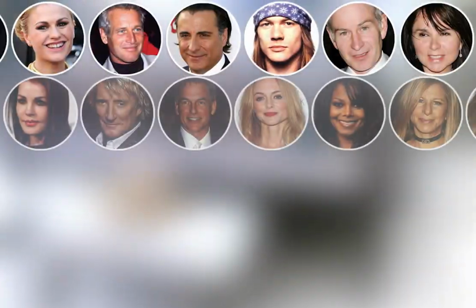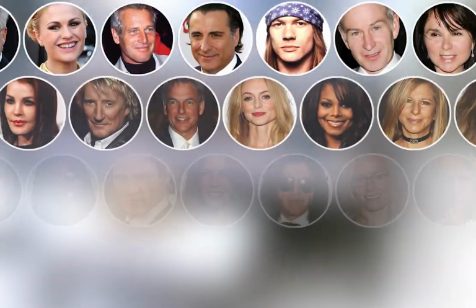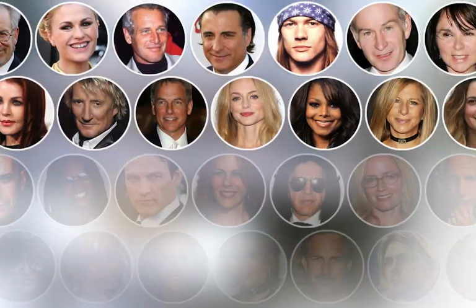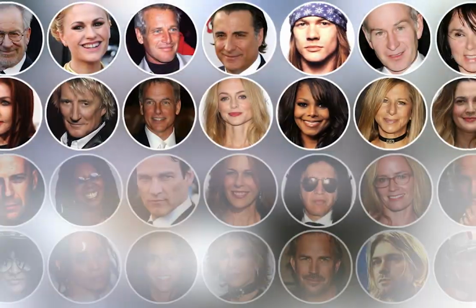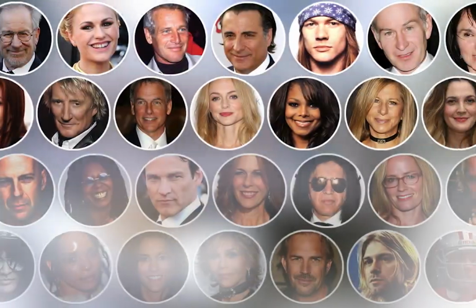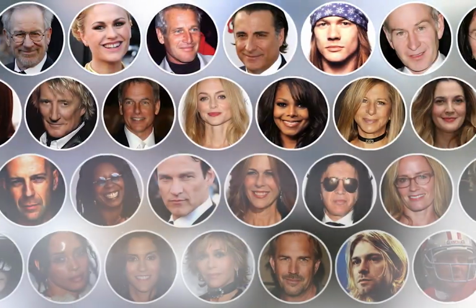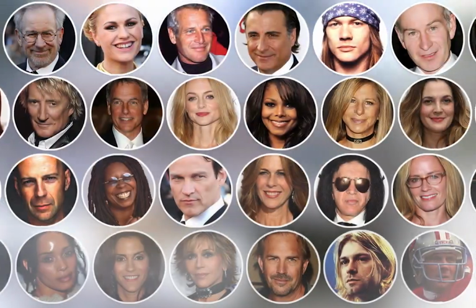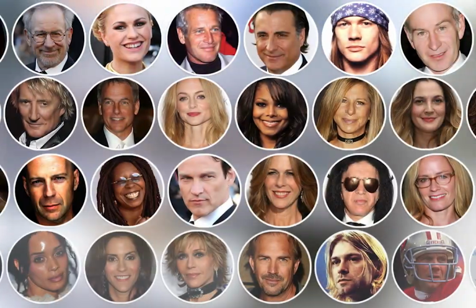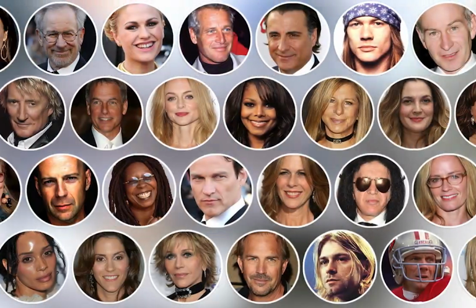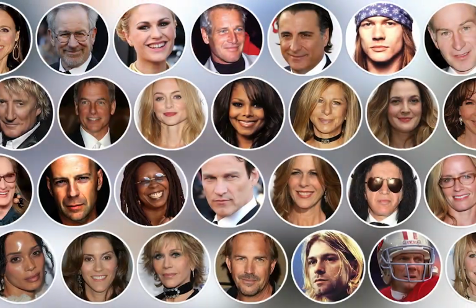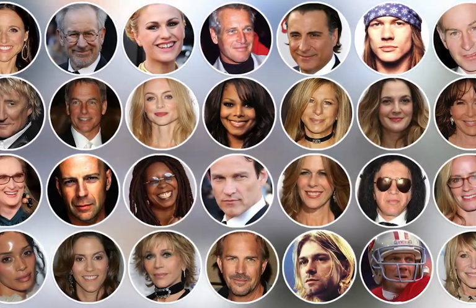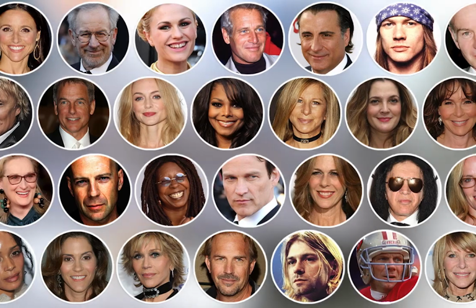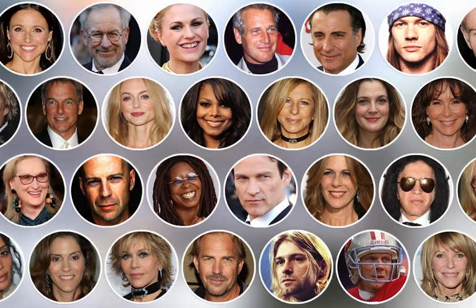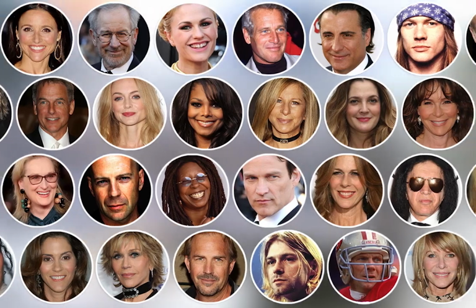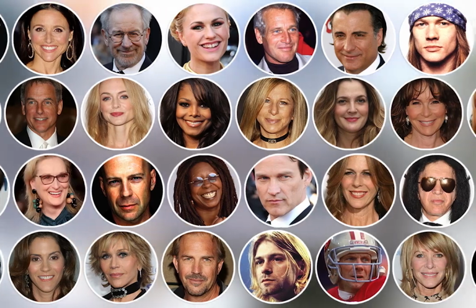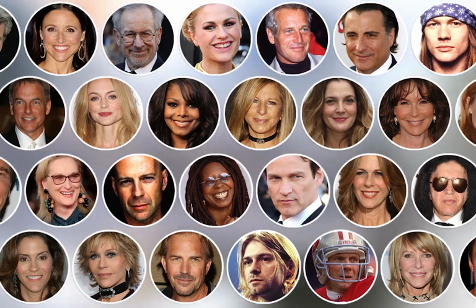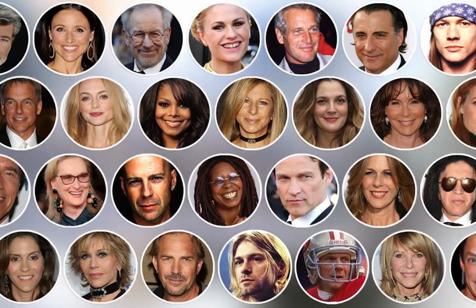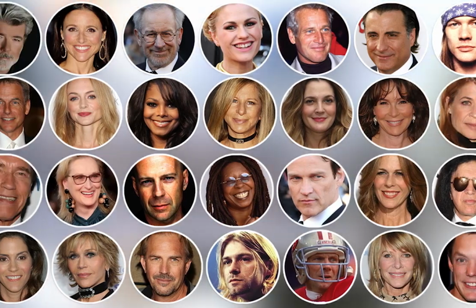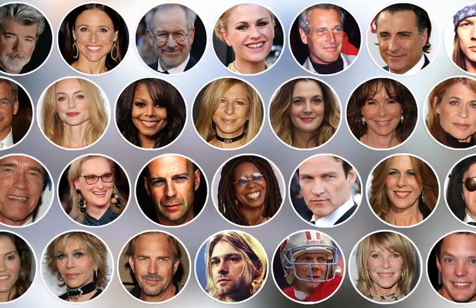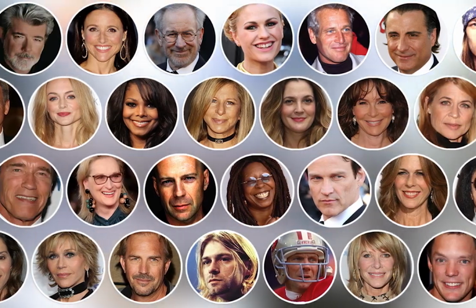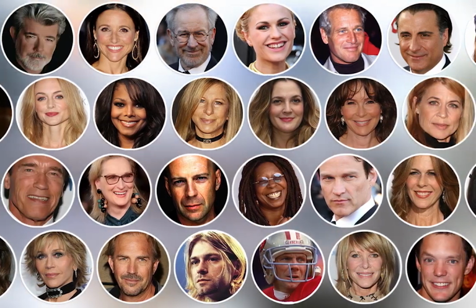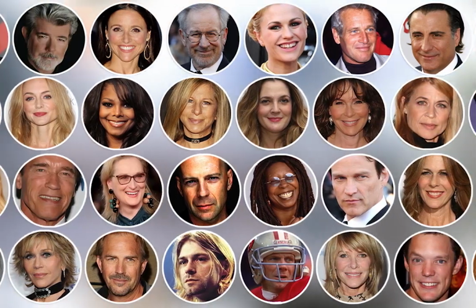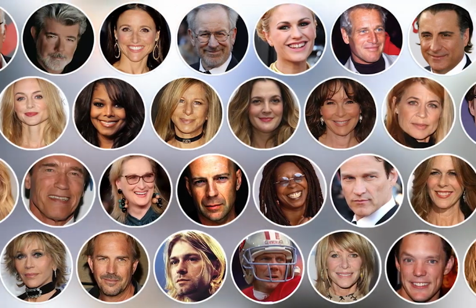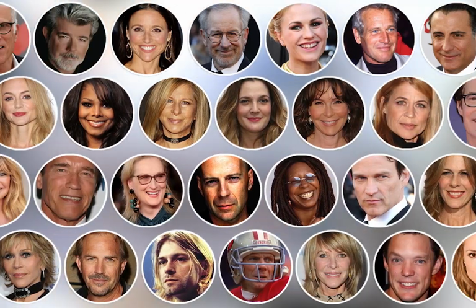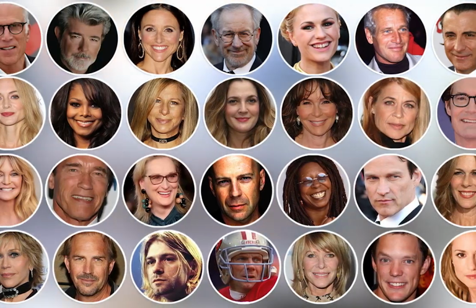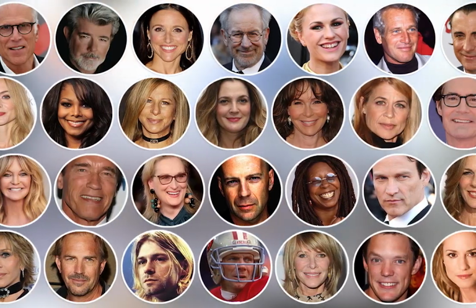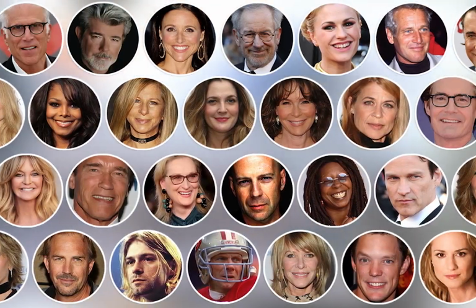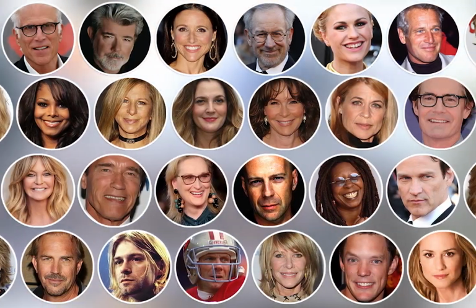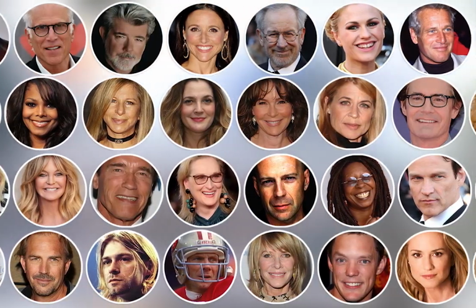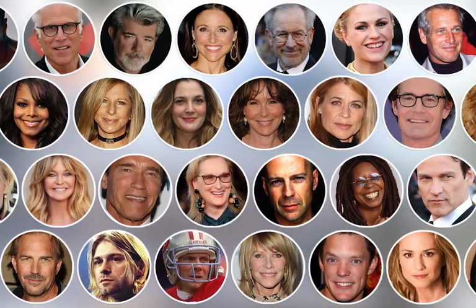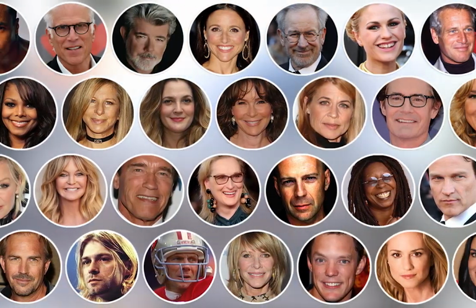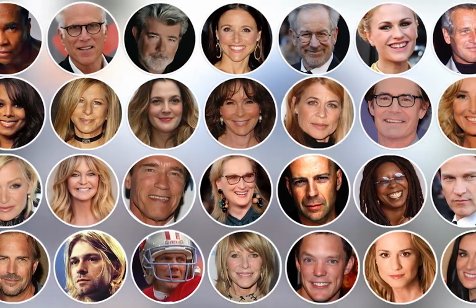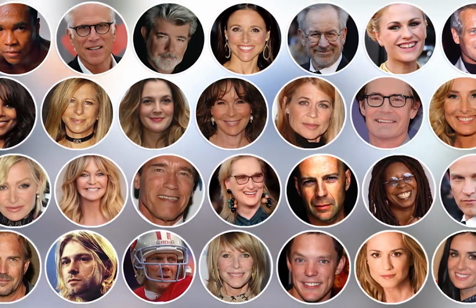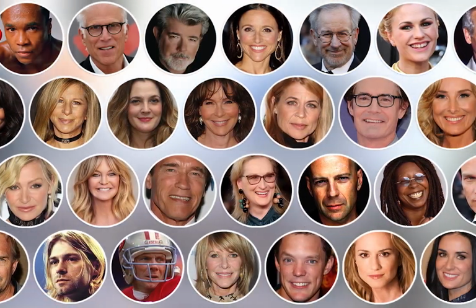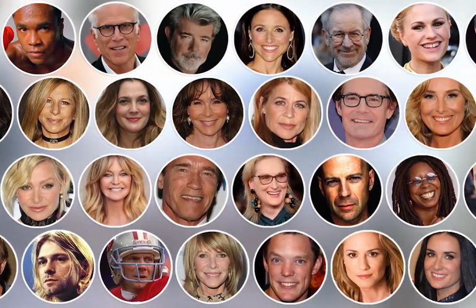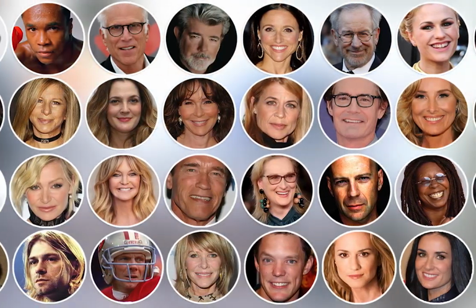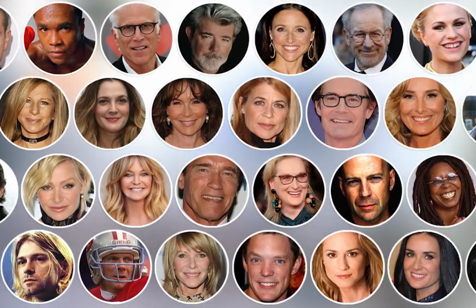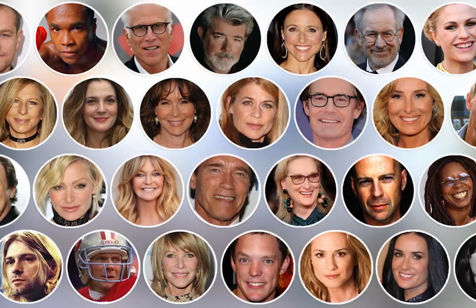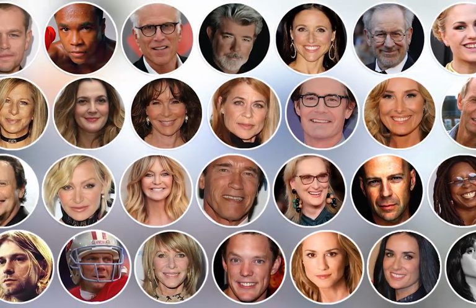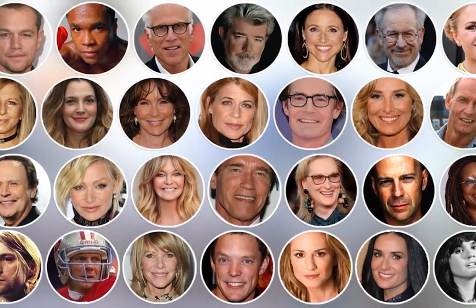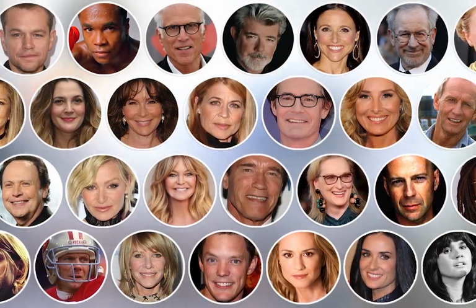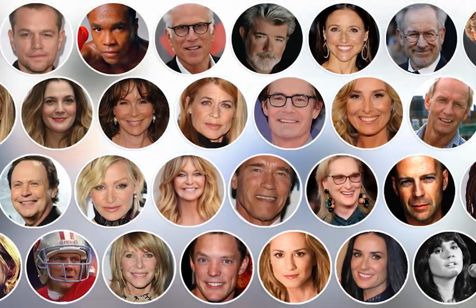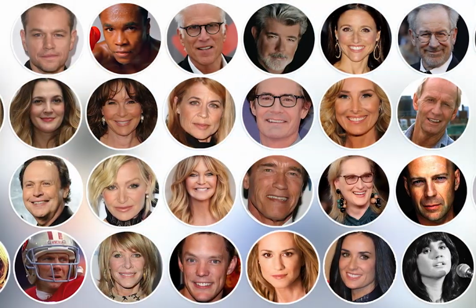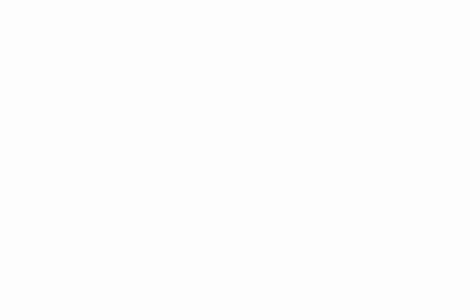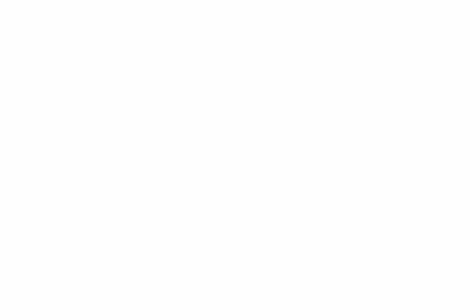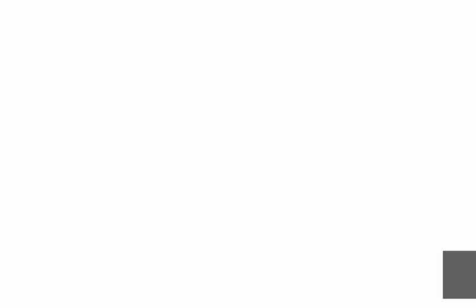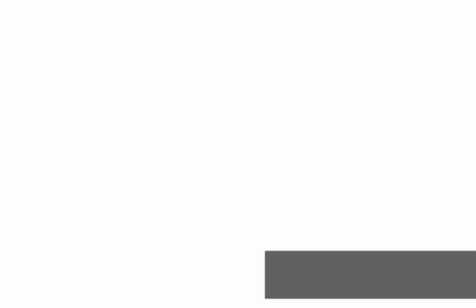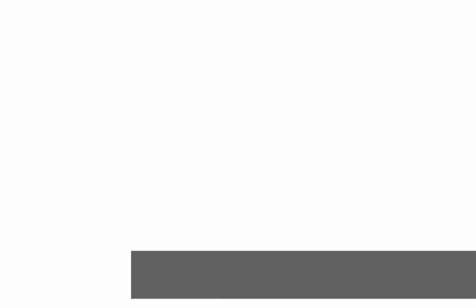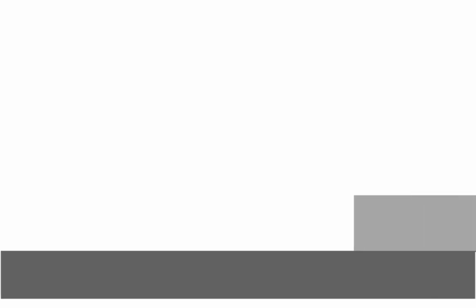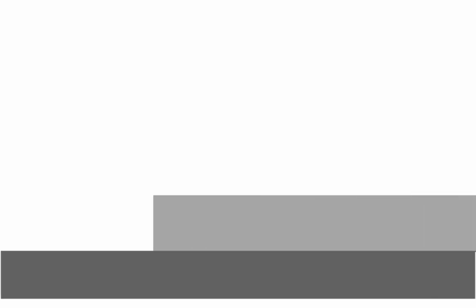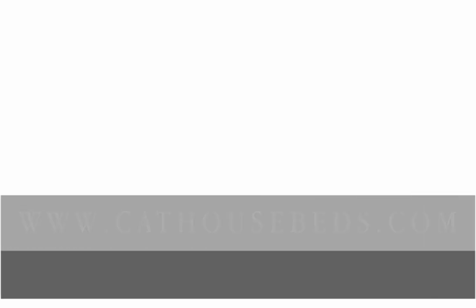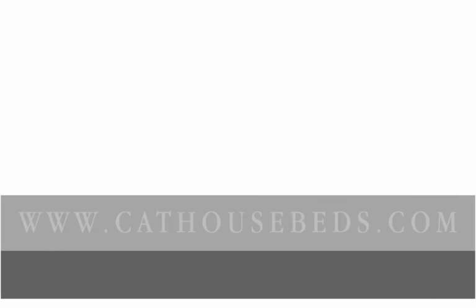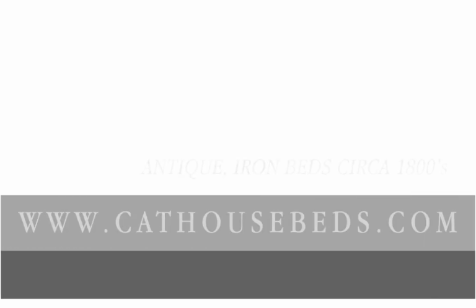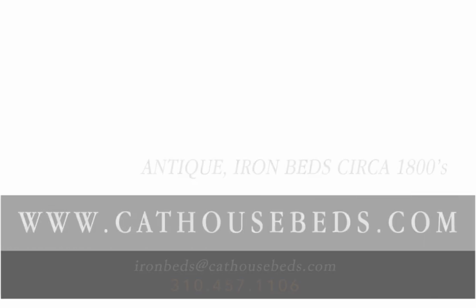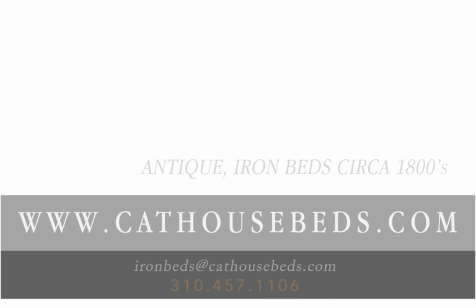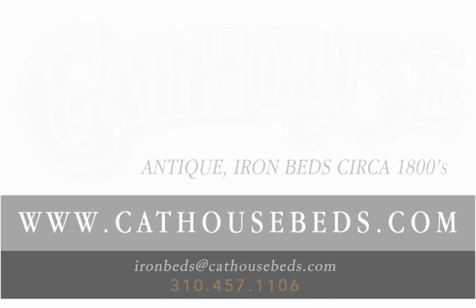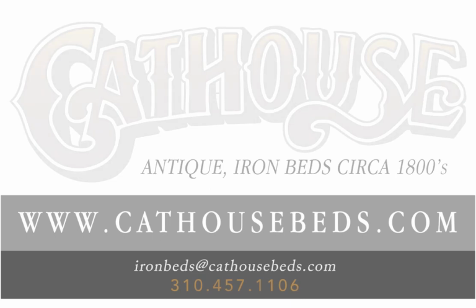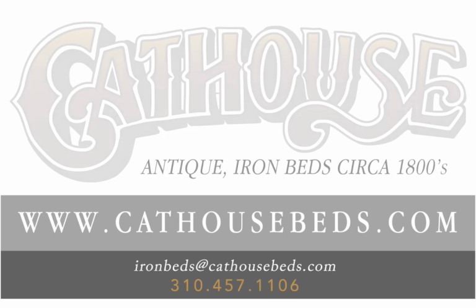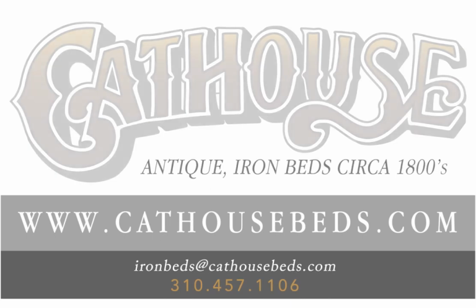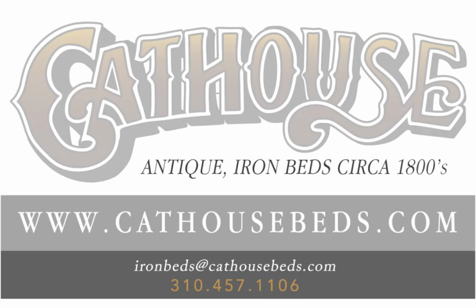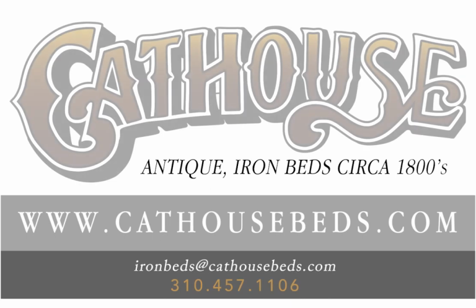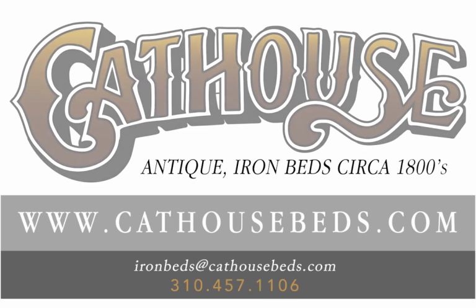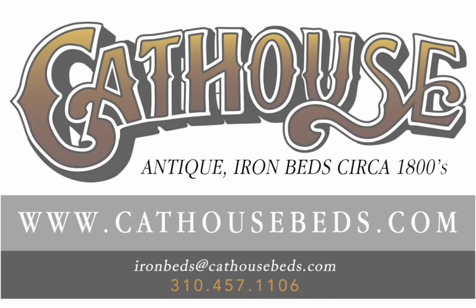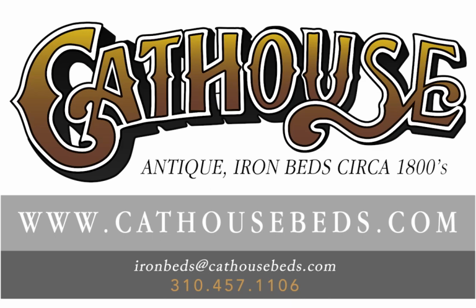Our list of celebrity clientele reads like a who's who in Hollywood. Check us out at CatHouseBeds.com.